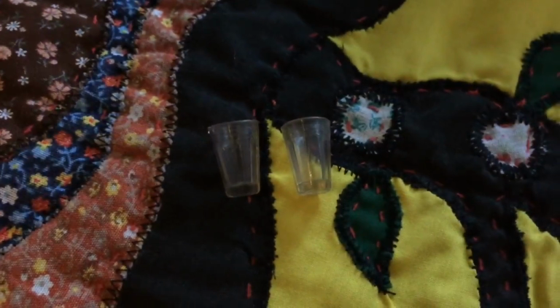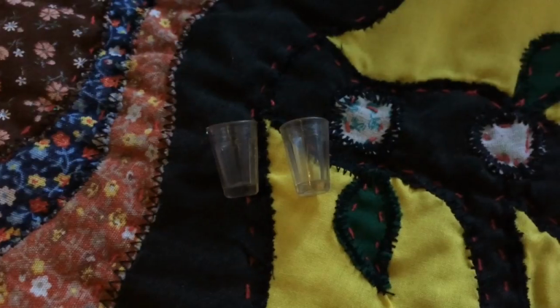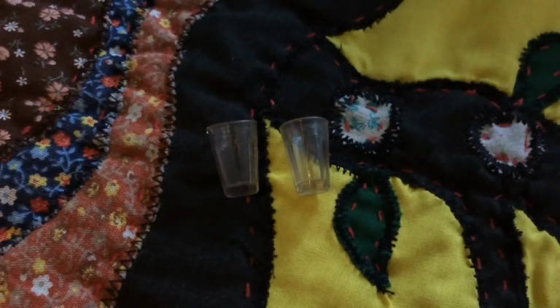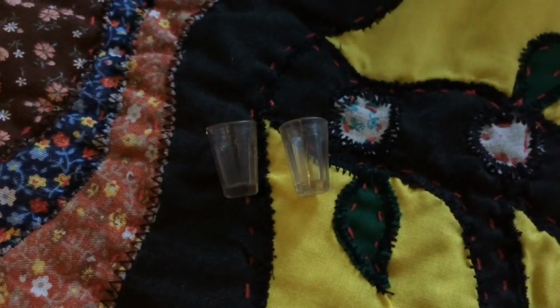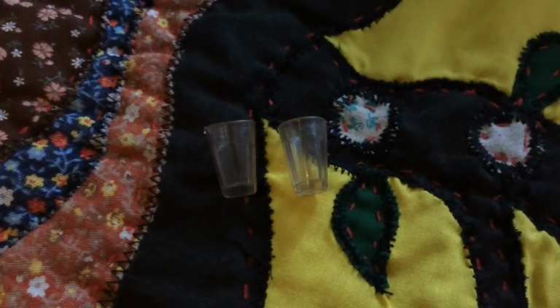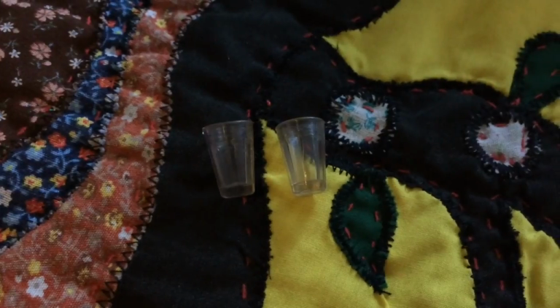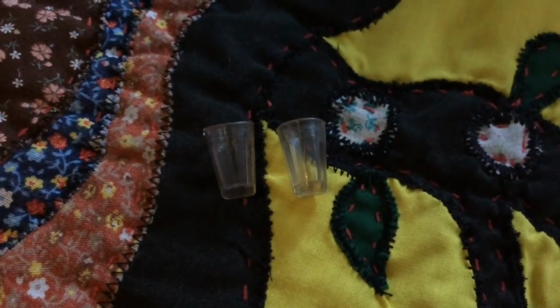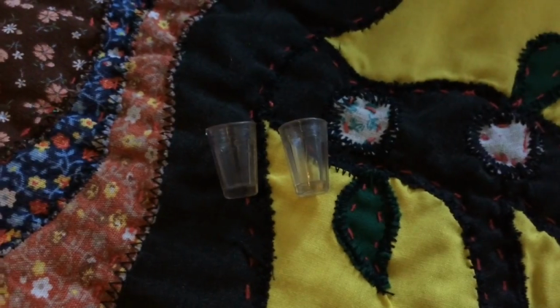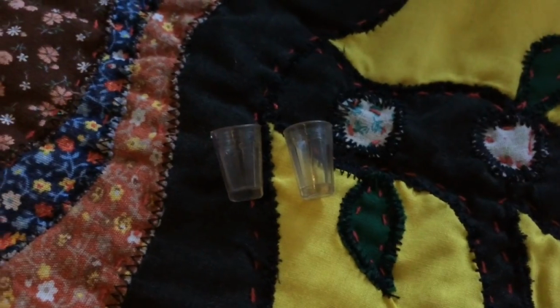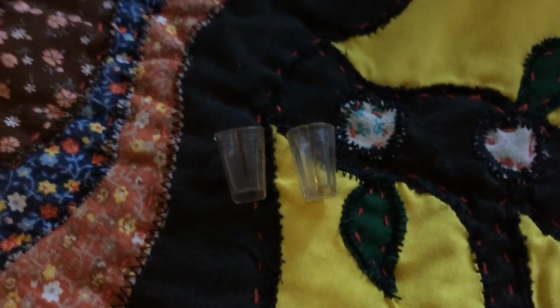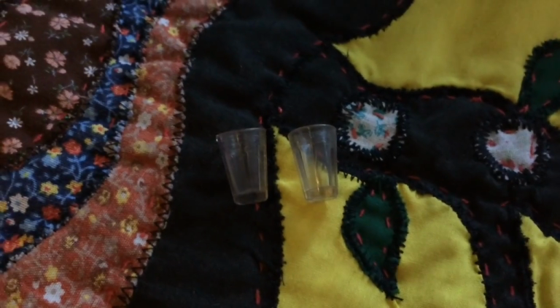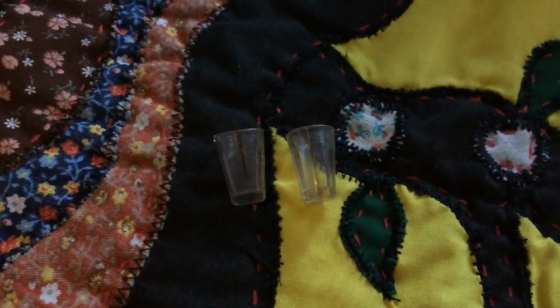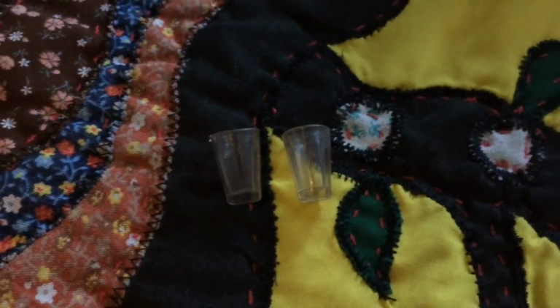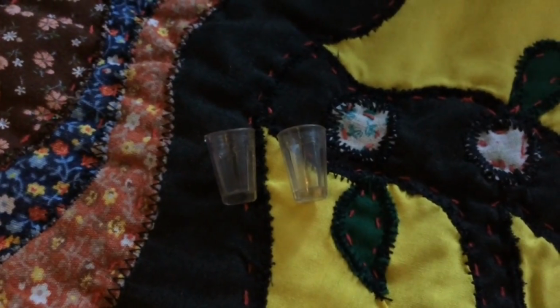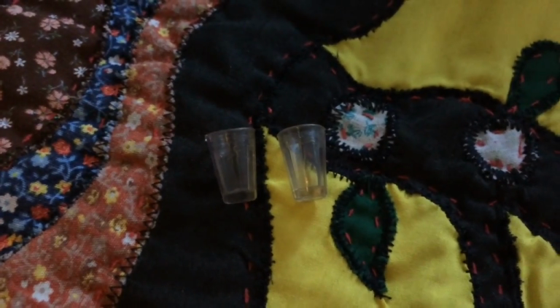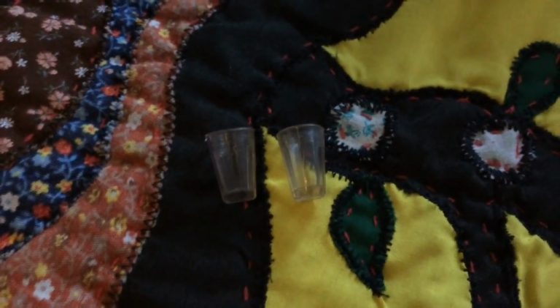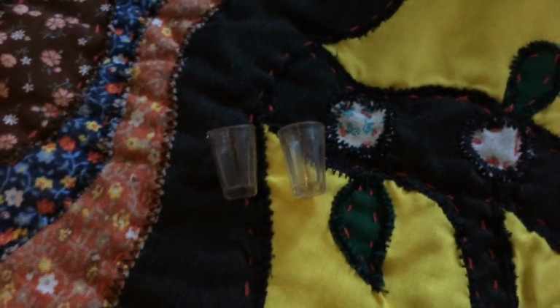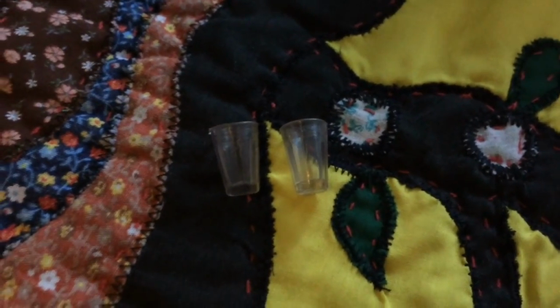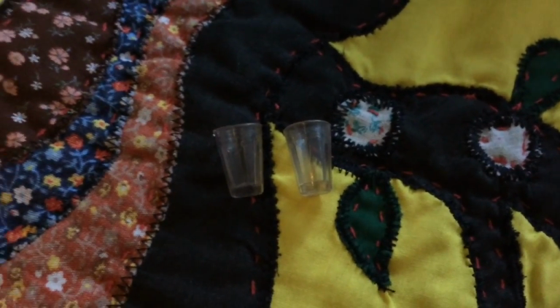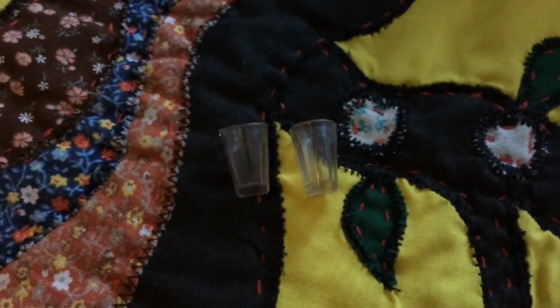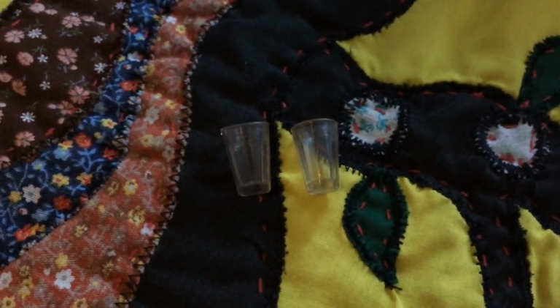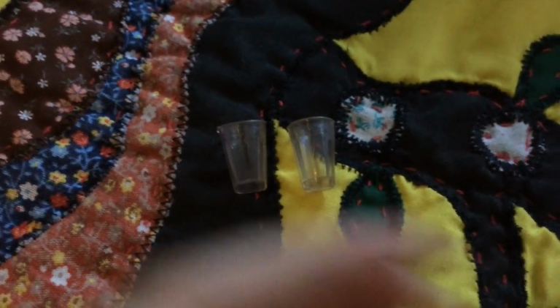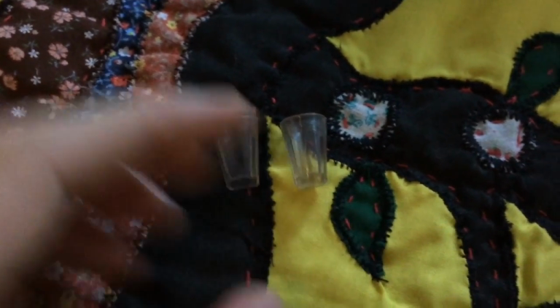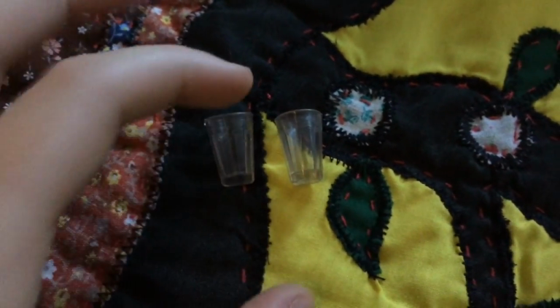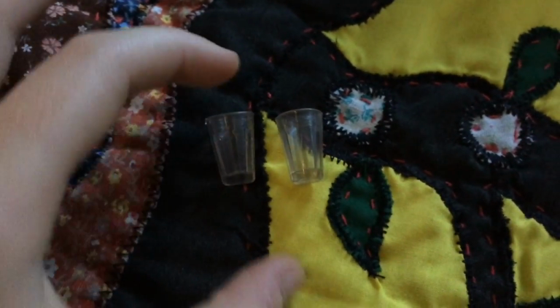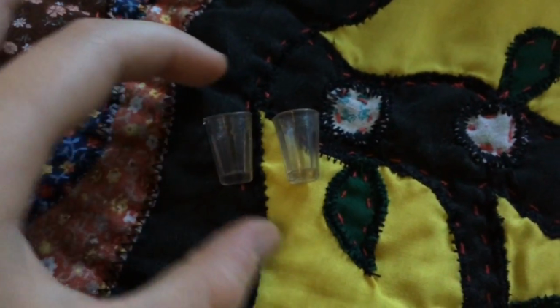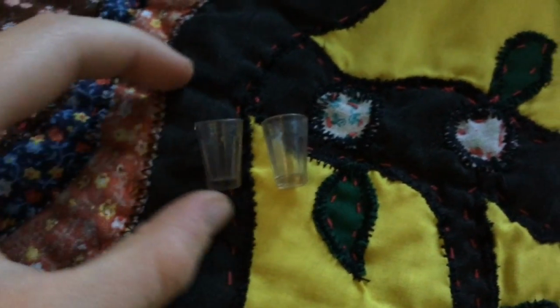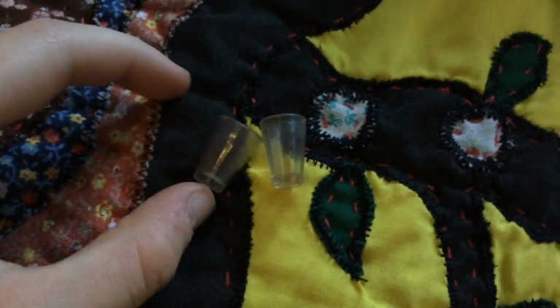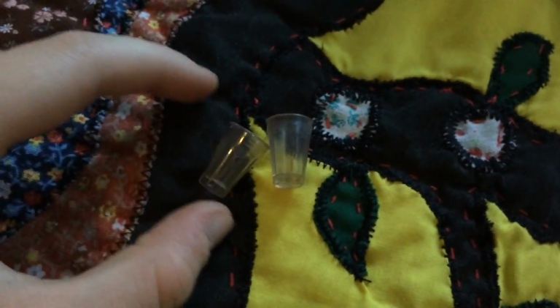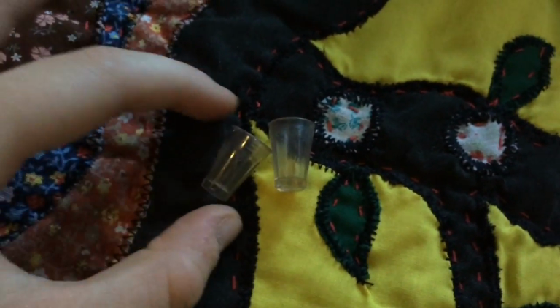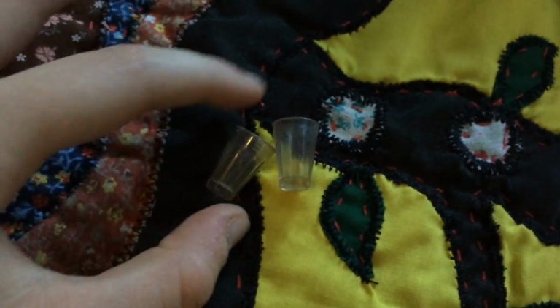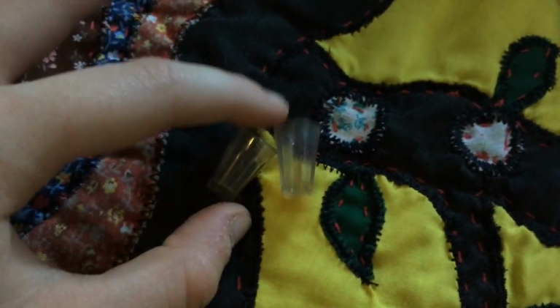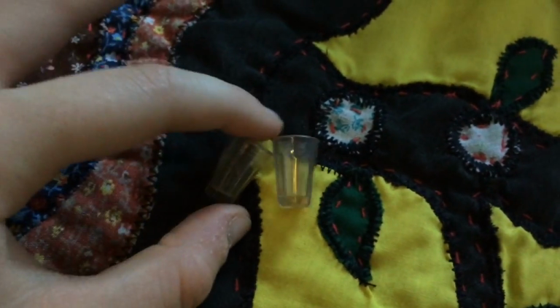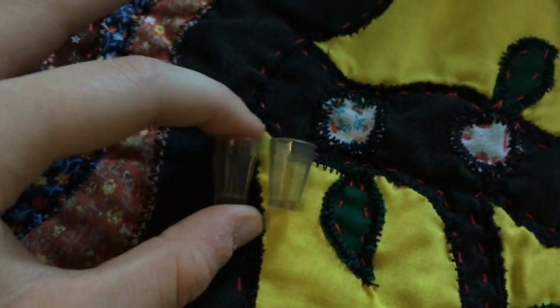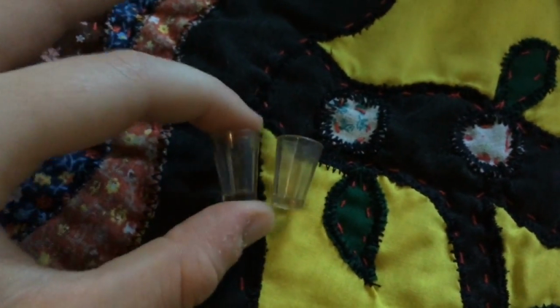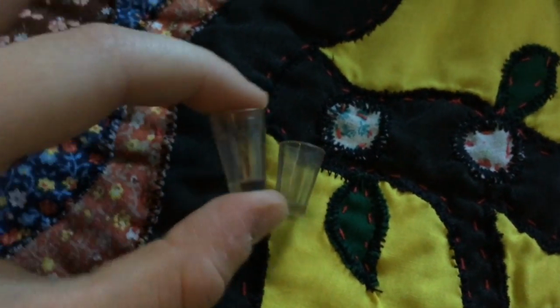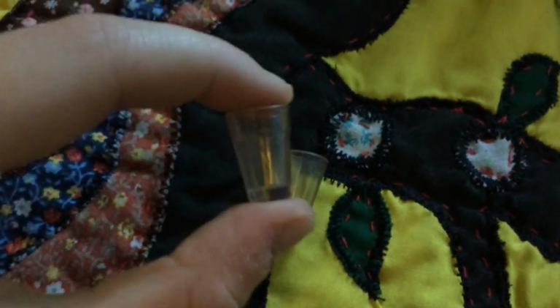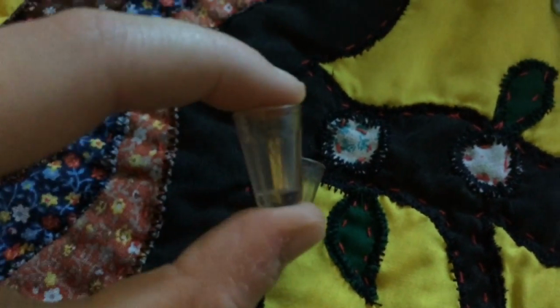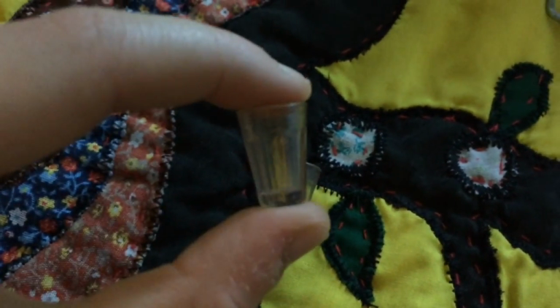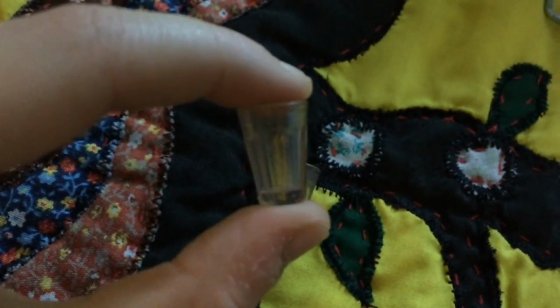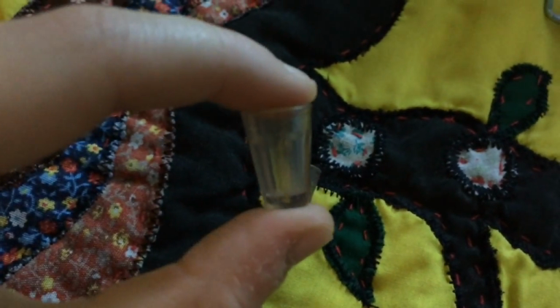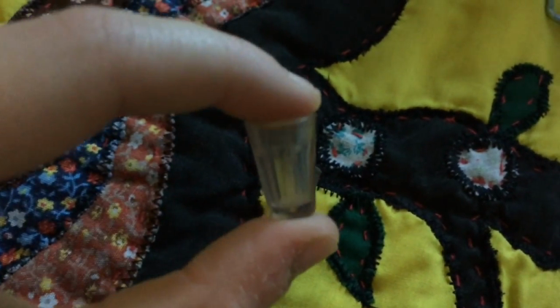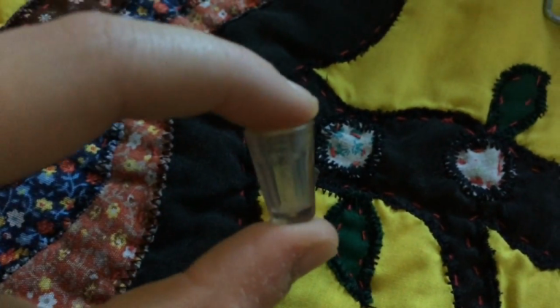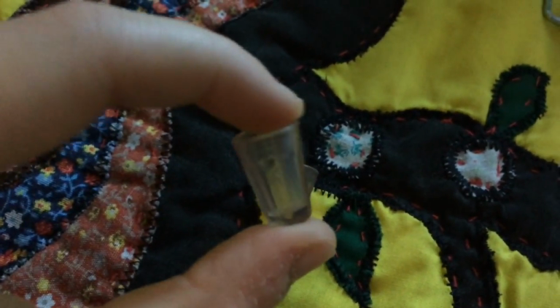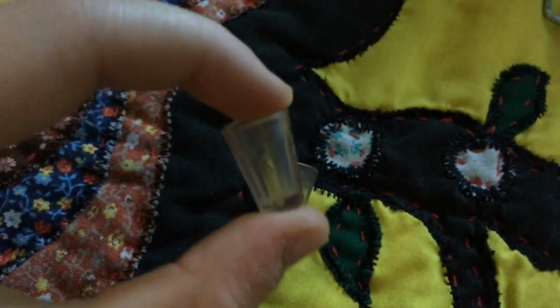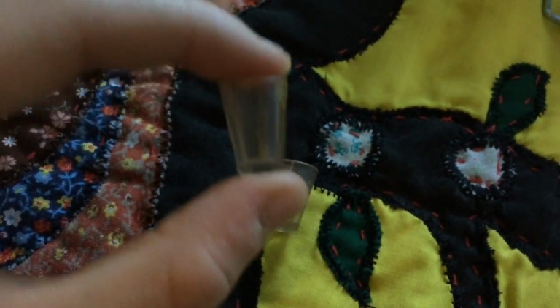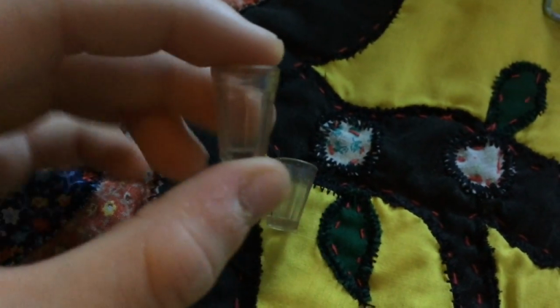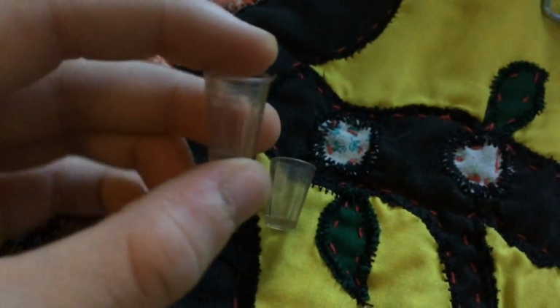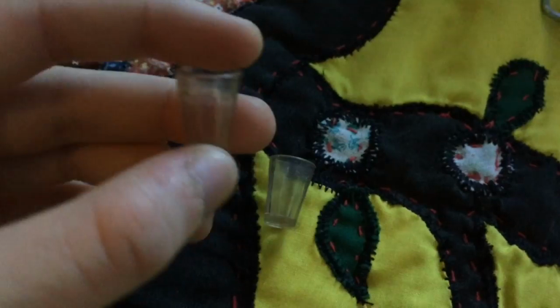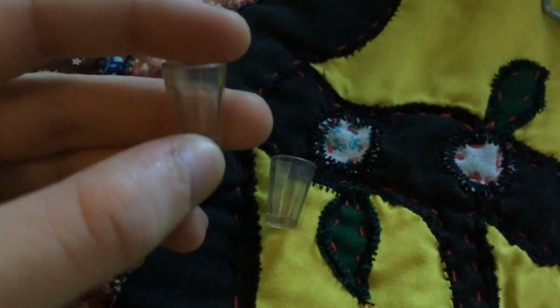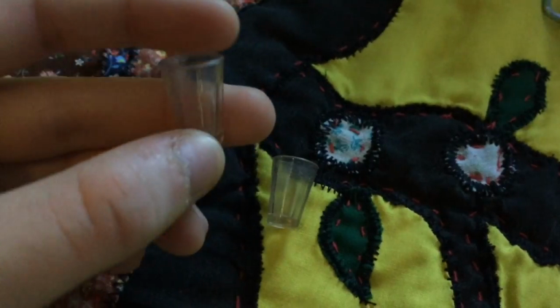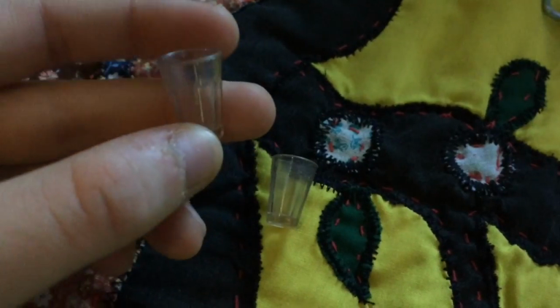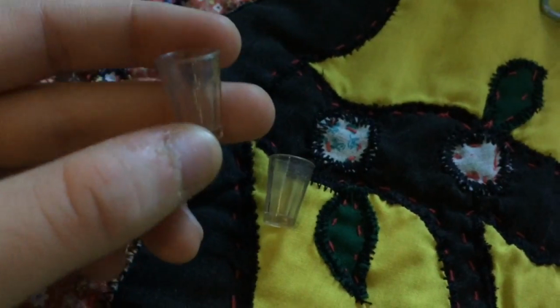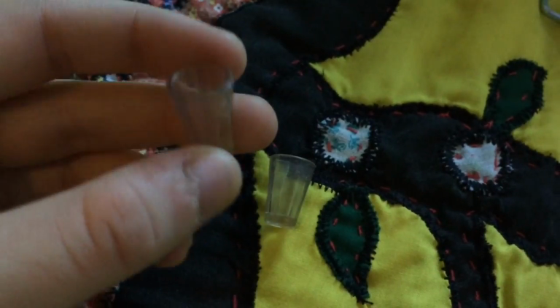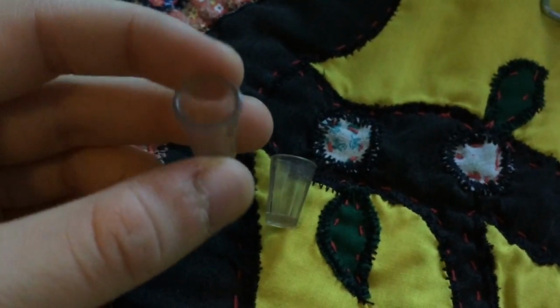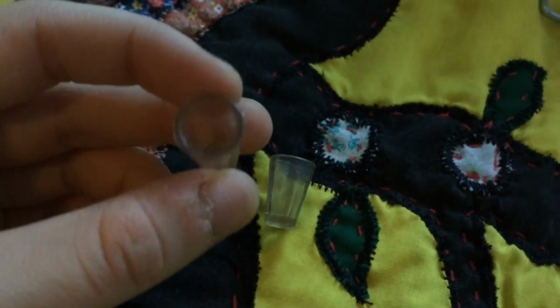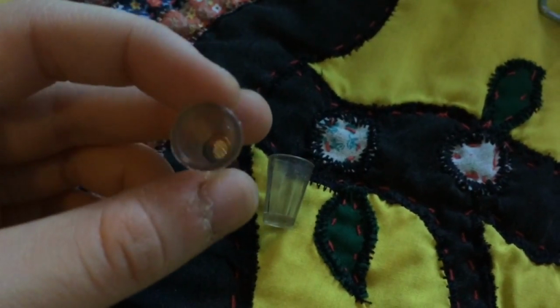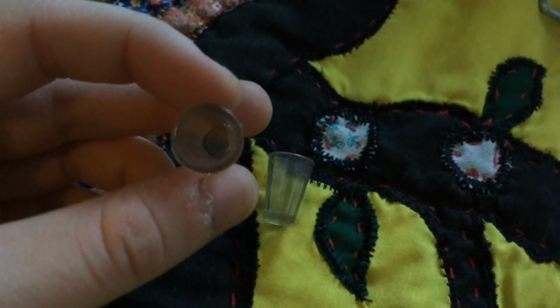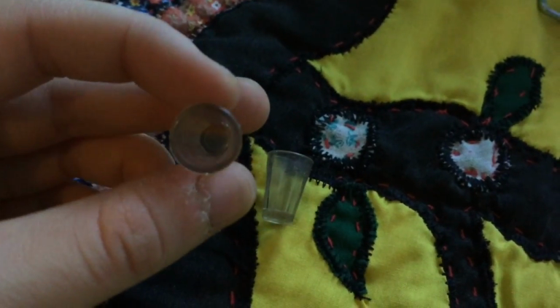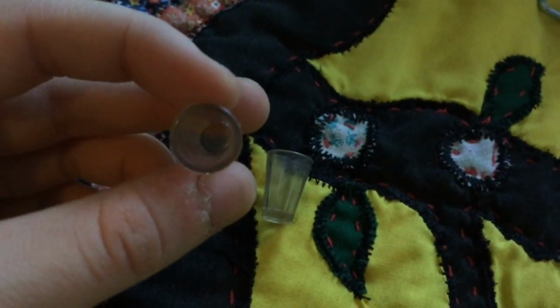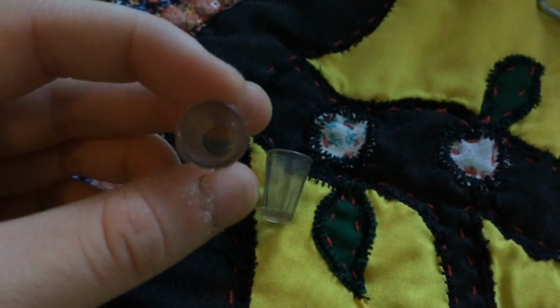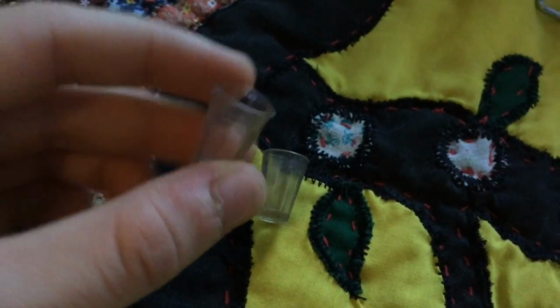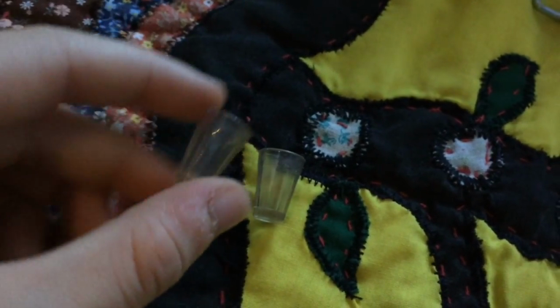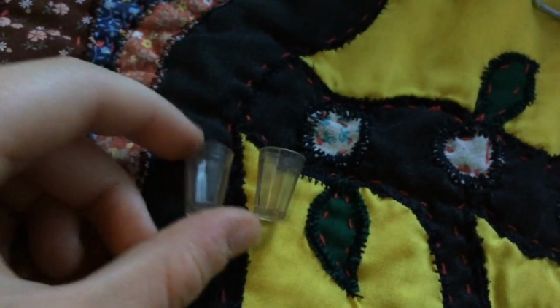The next thing that it comes with is two glass cups. They are very tiny but they are very detailed.